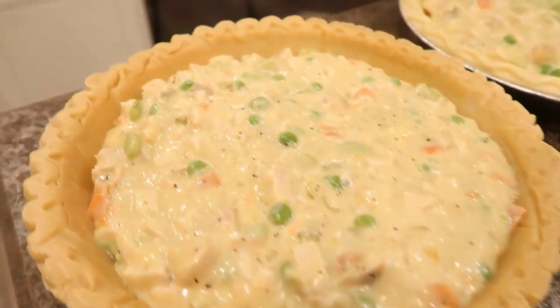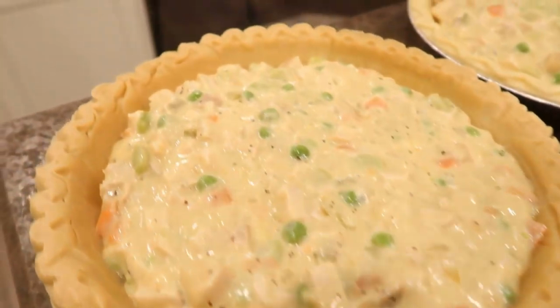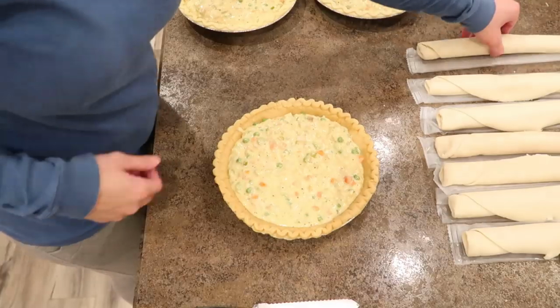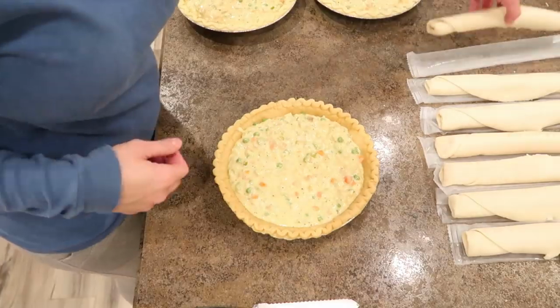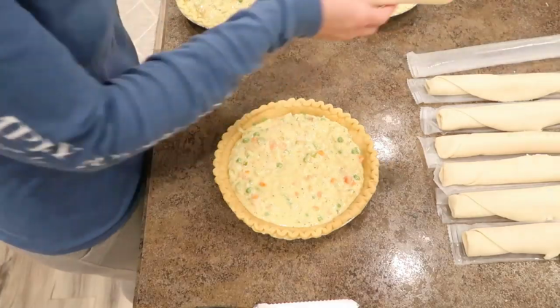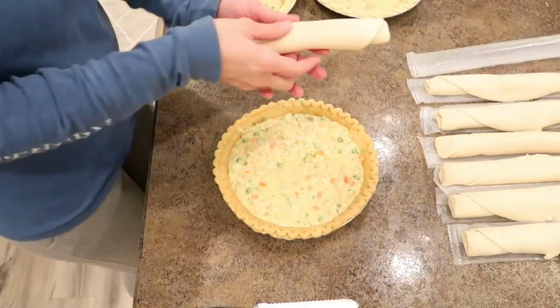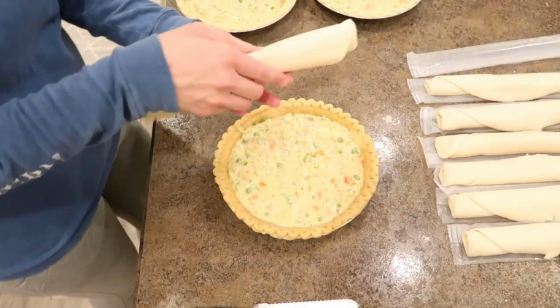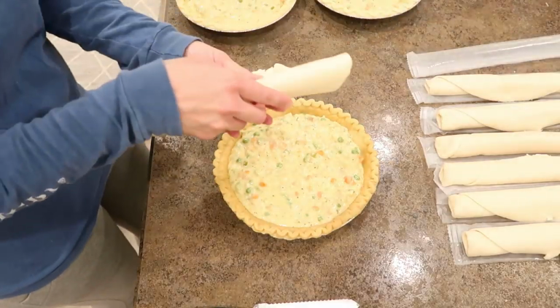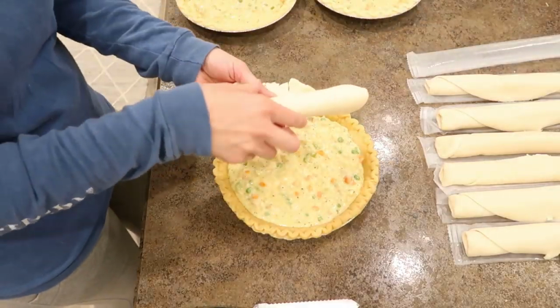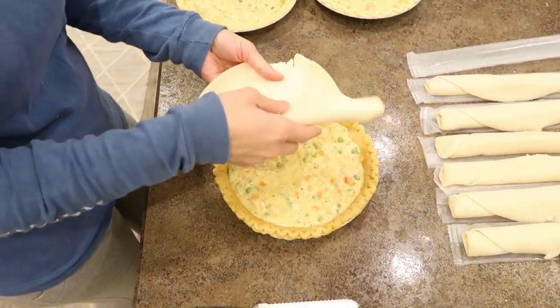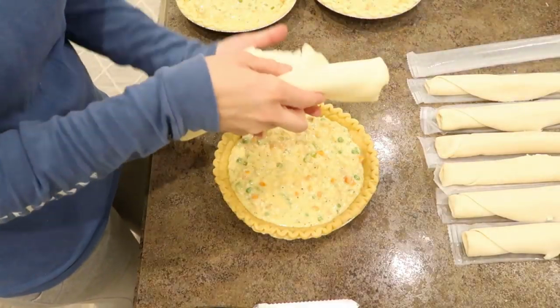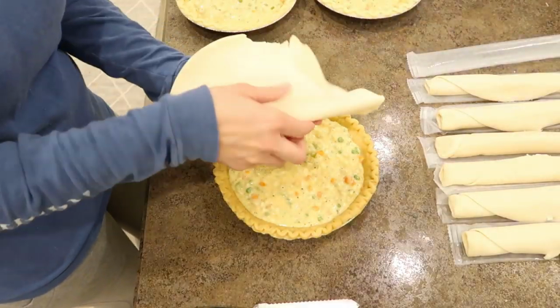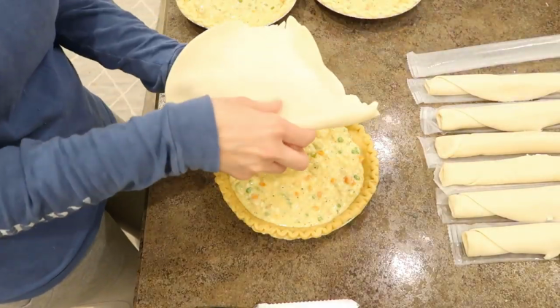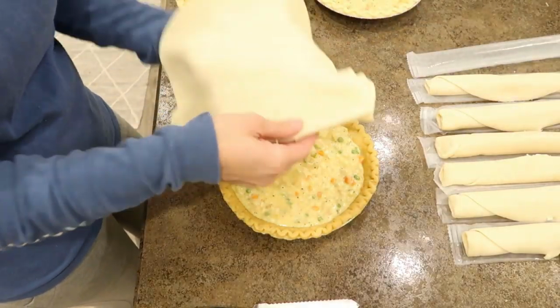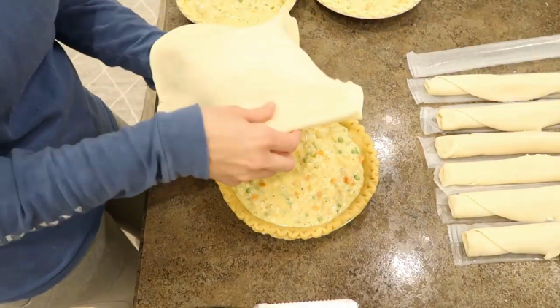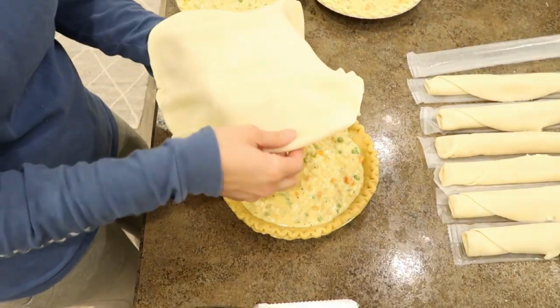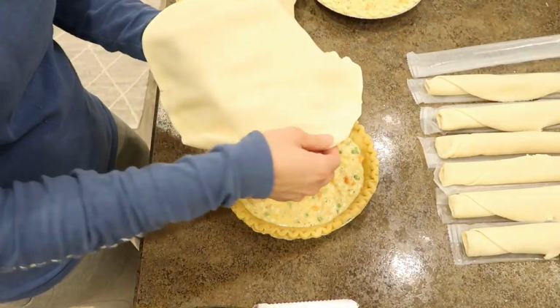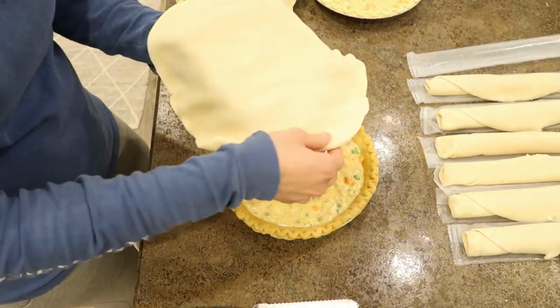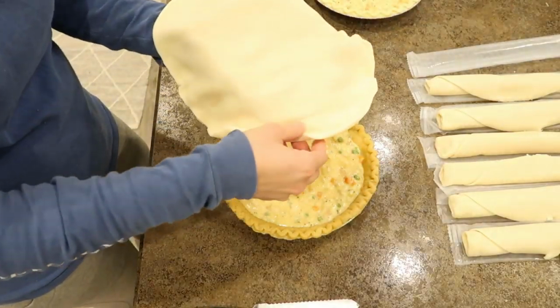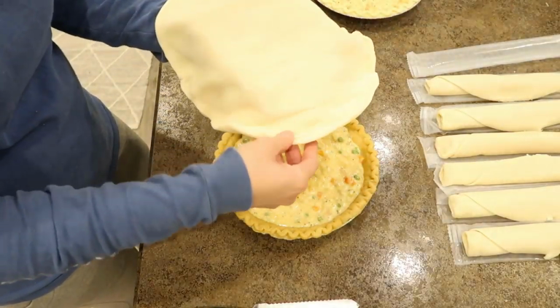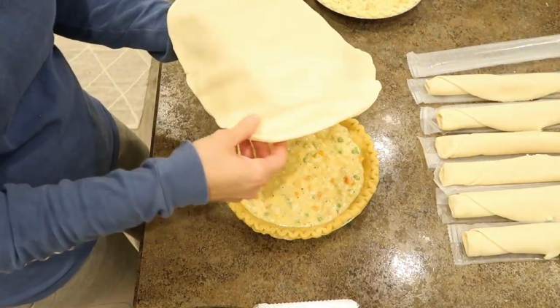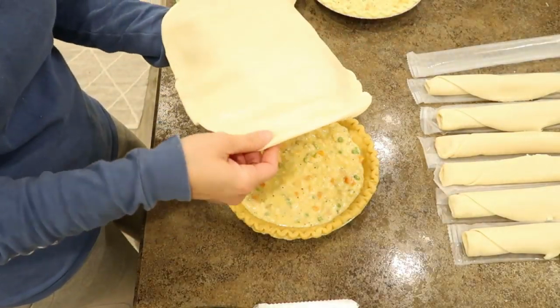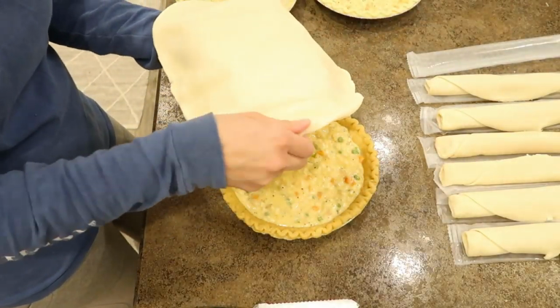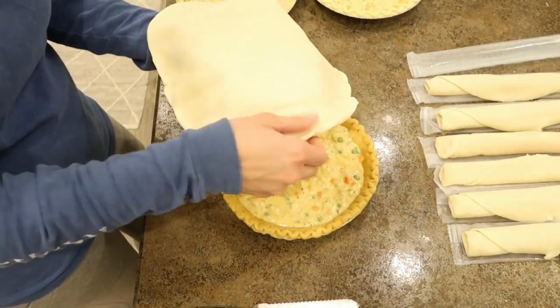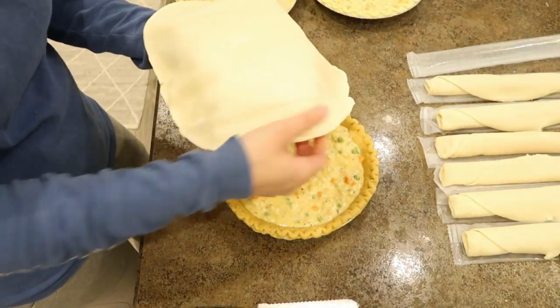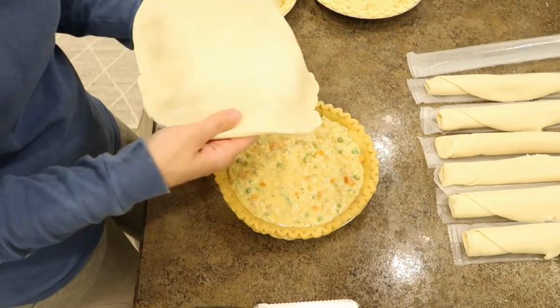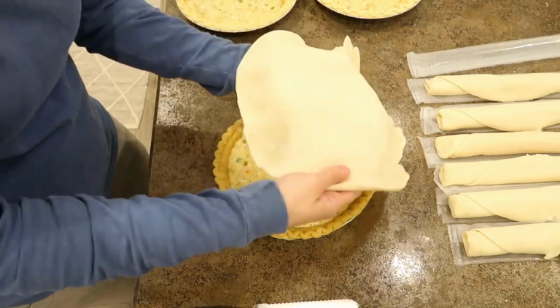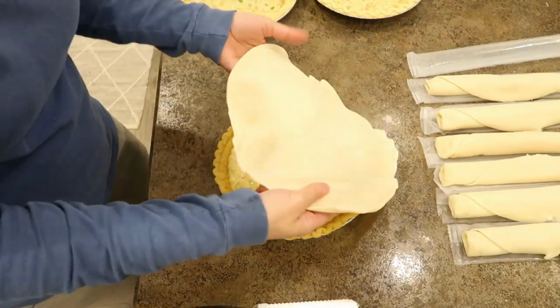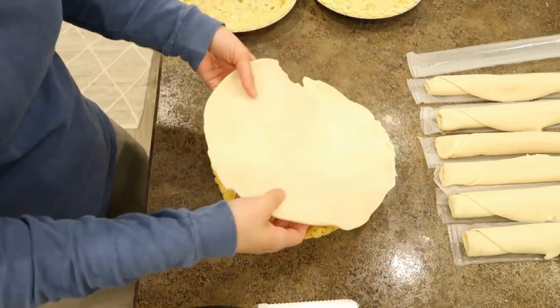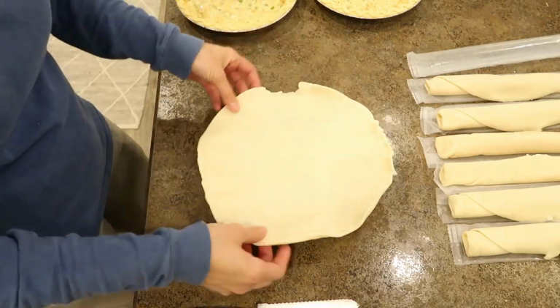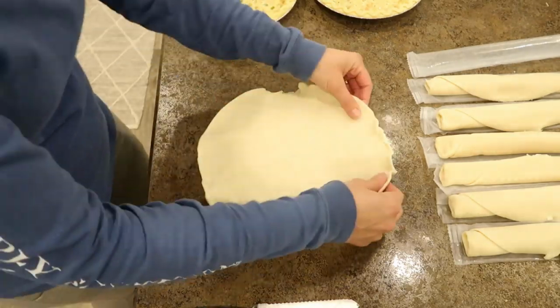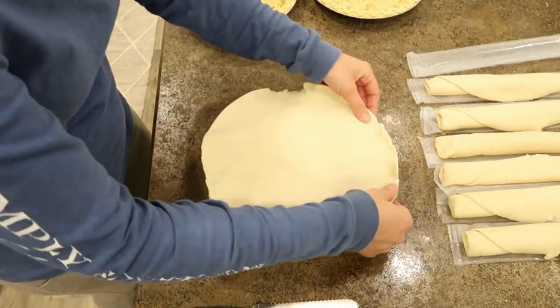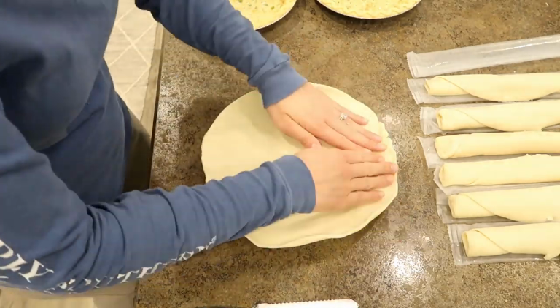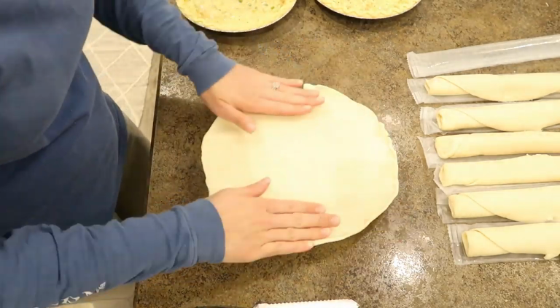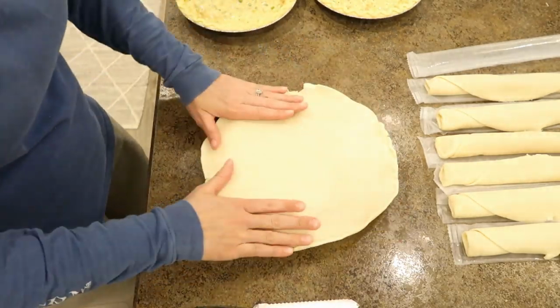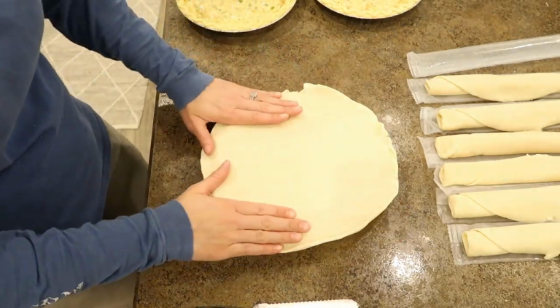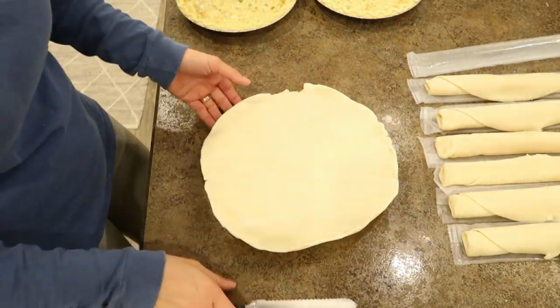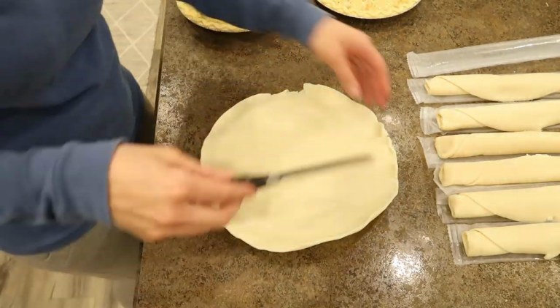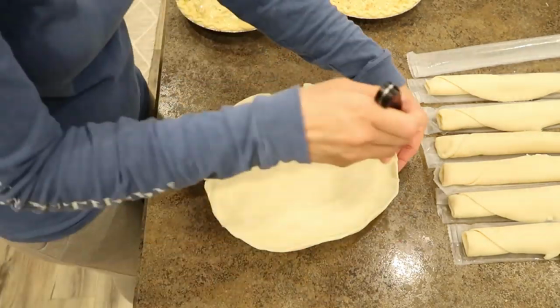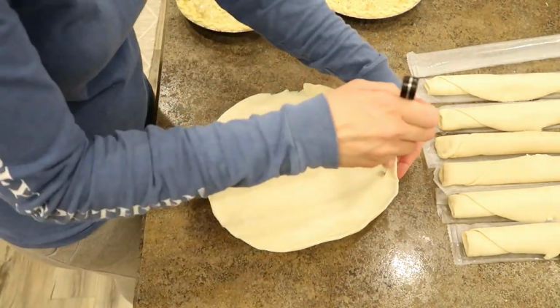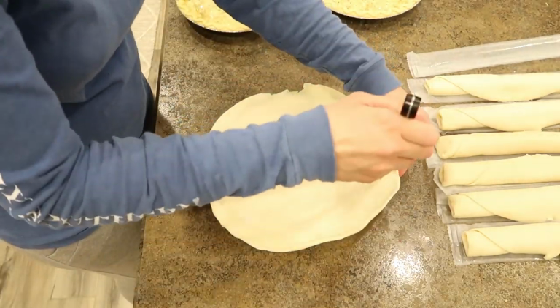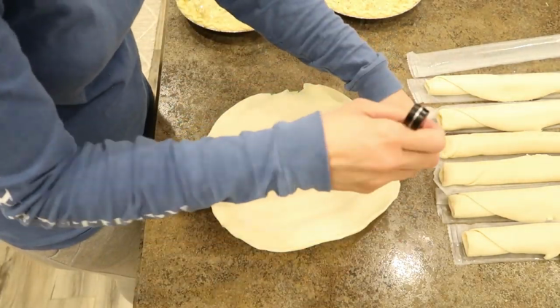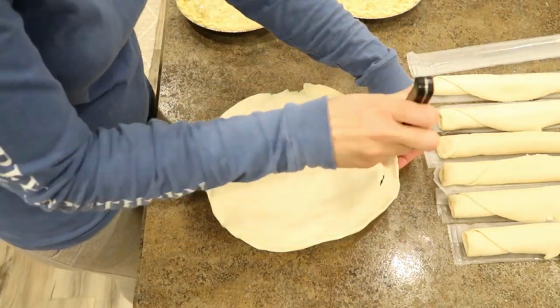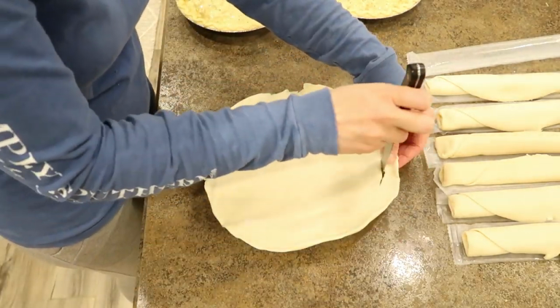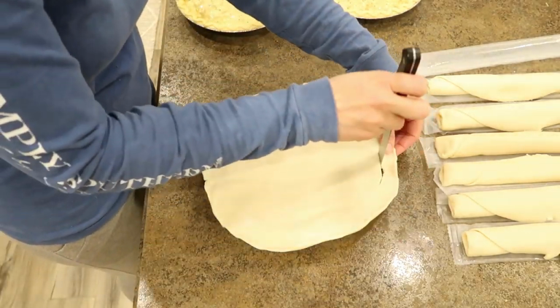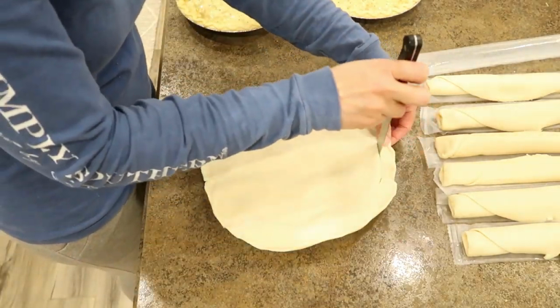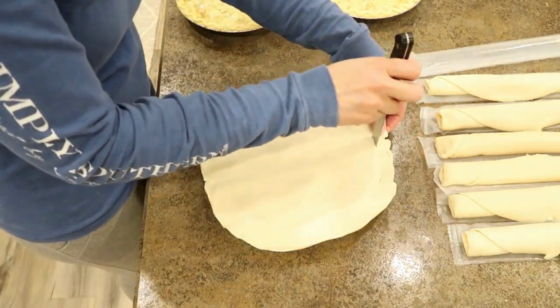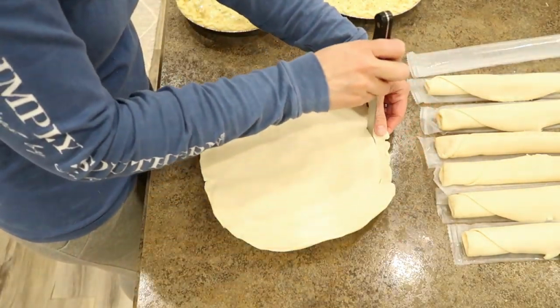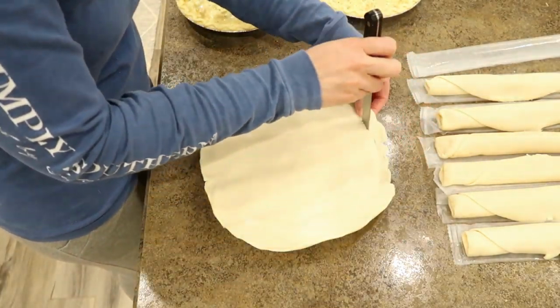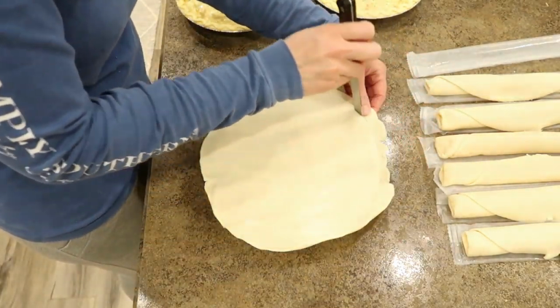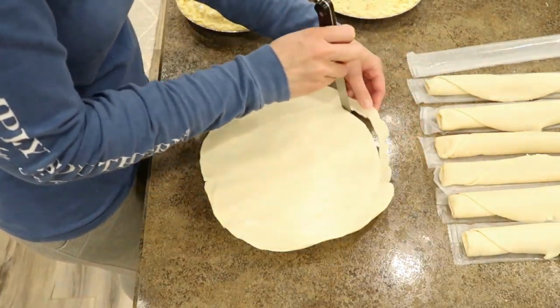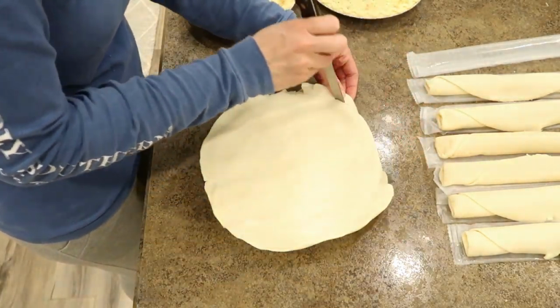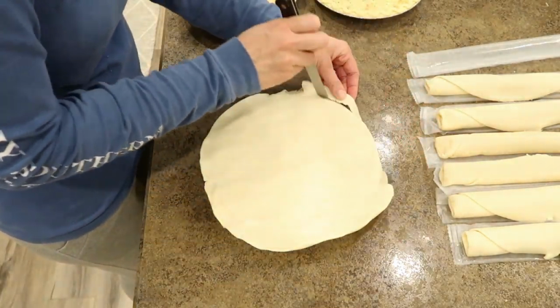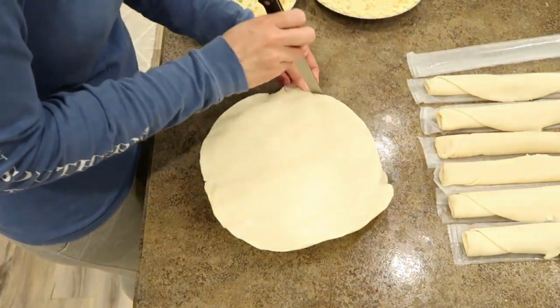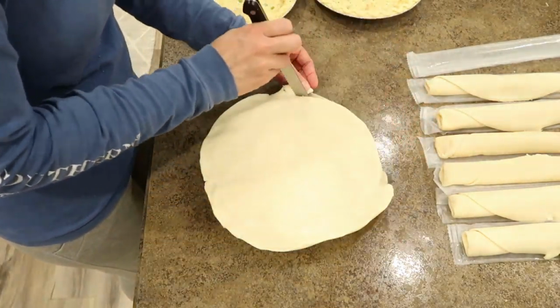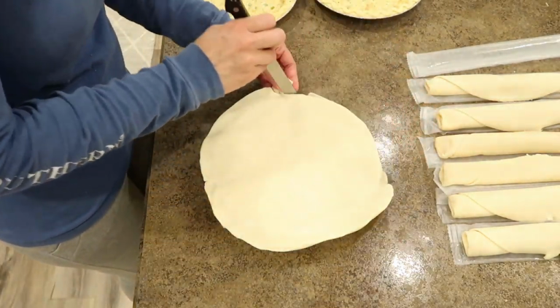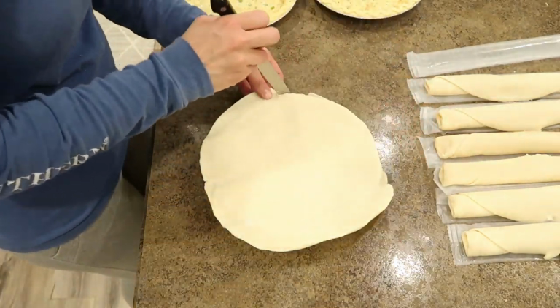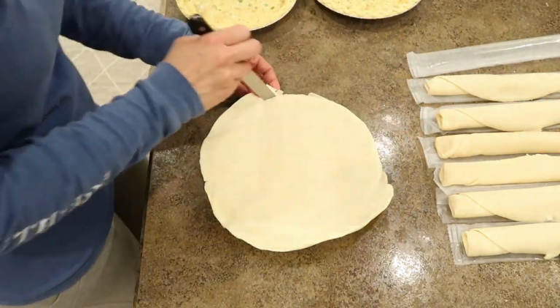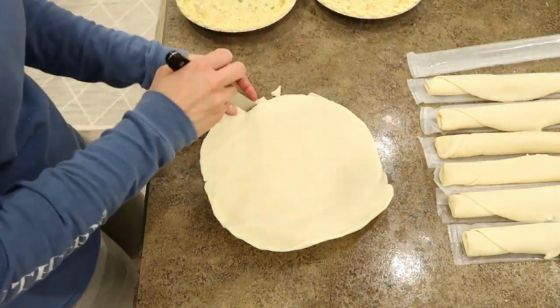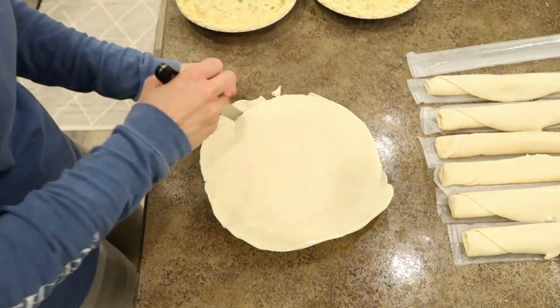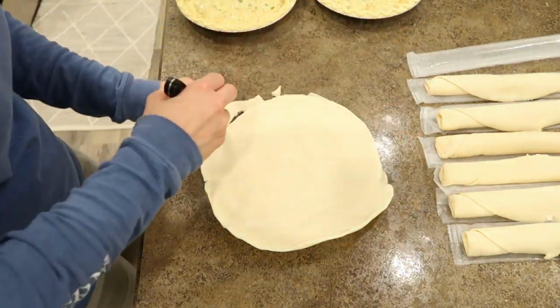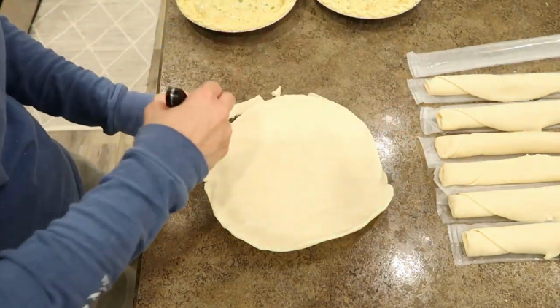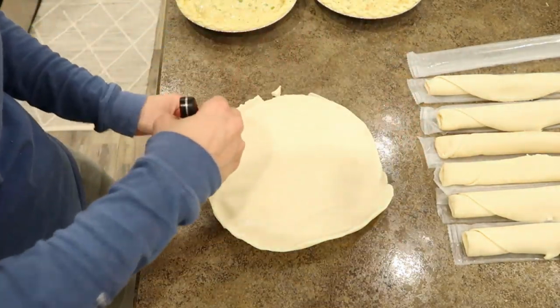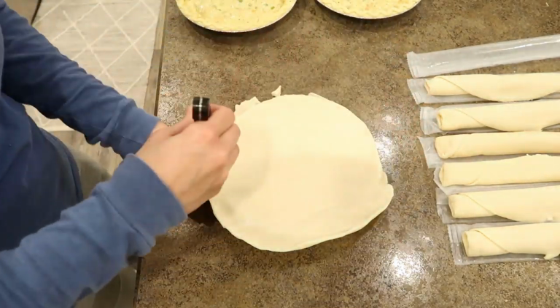For the tops, you just unroll the dough, lay it on top like so, cut your excess hanging off, and then pinch the sides to seal it up.